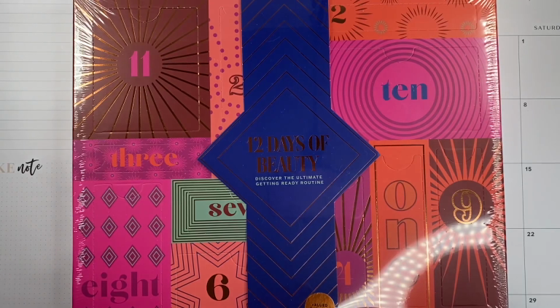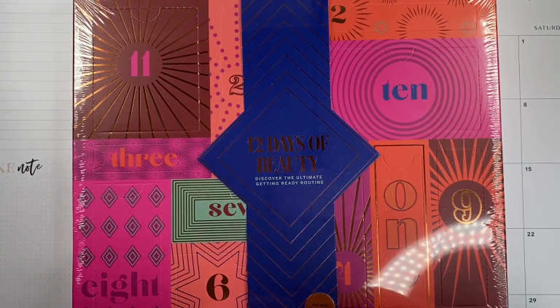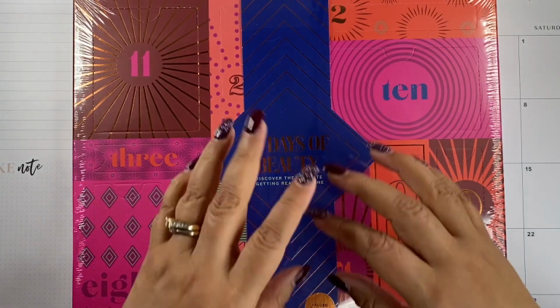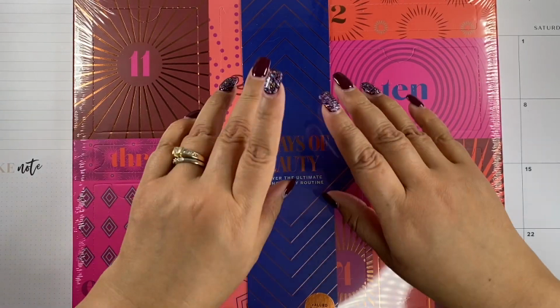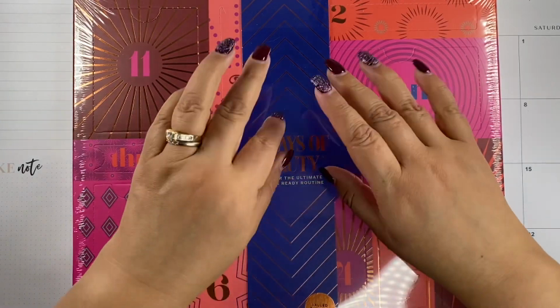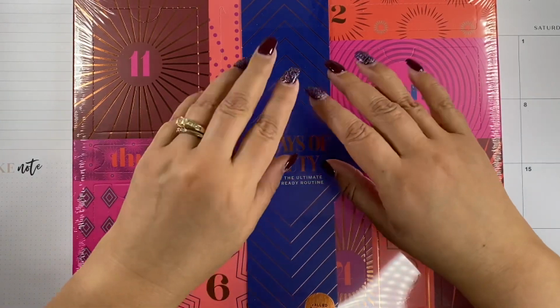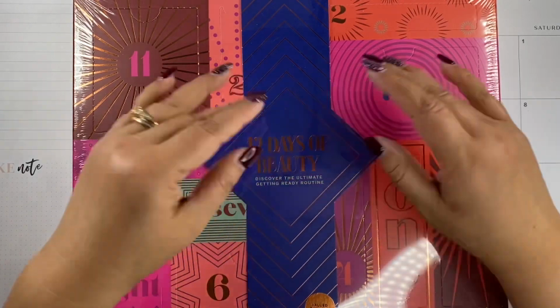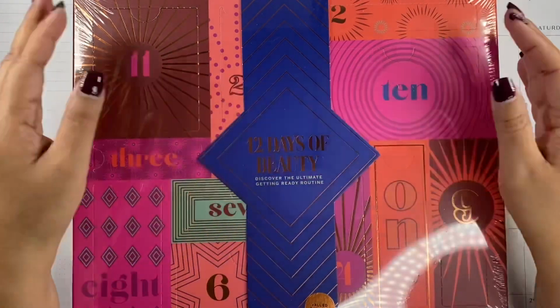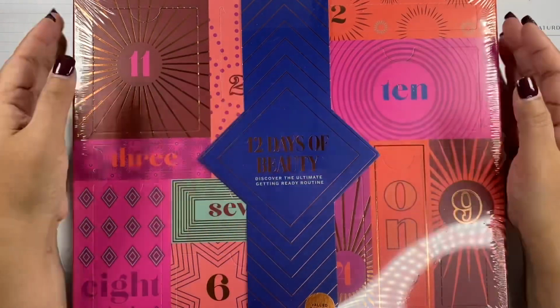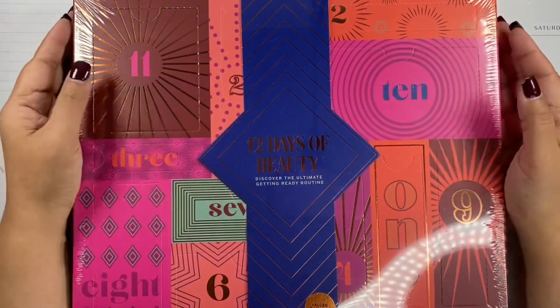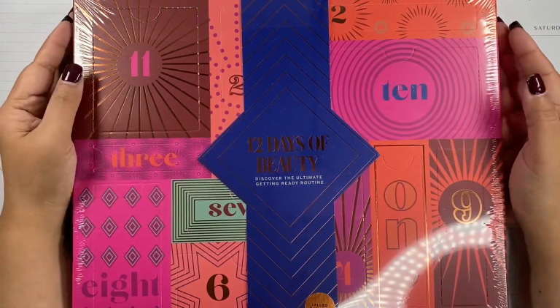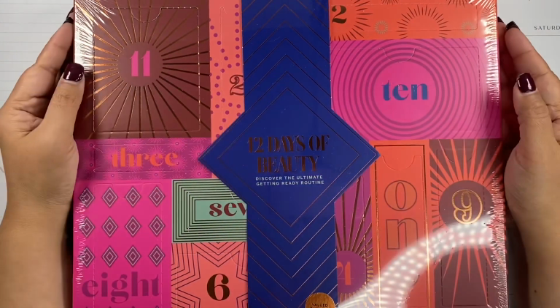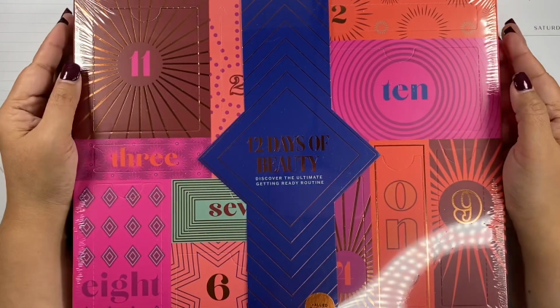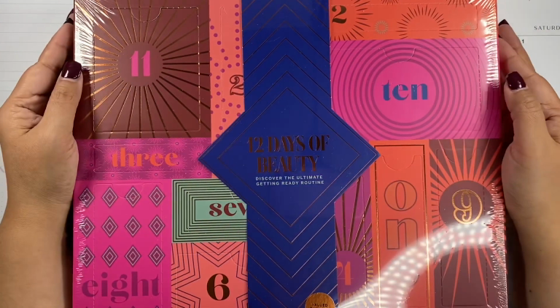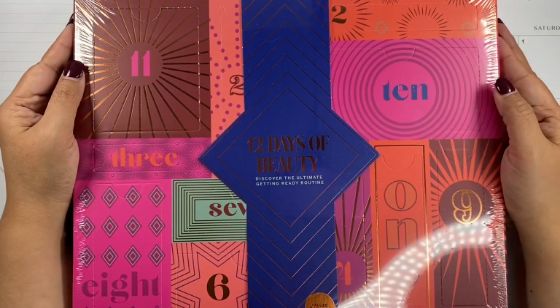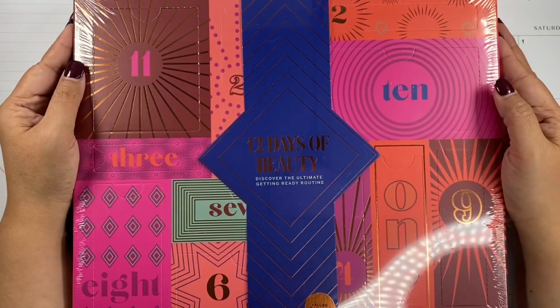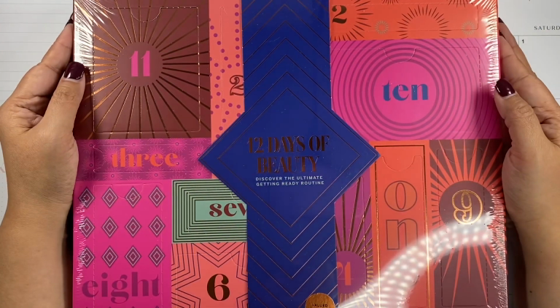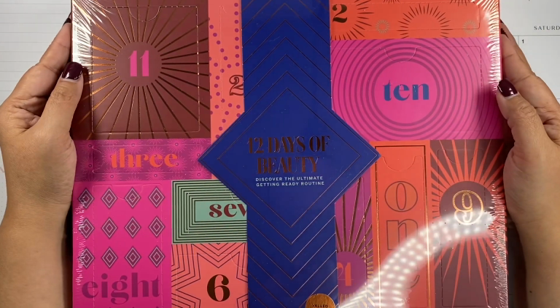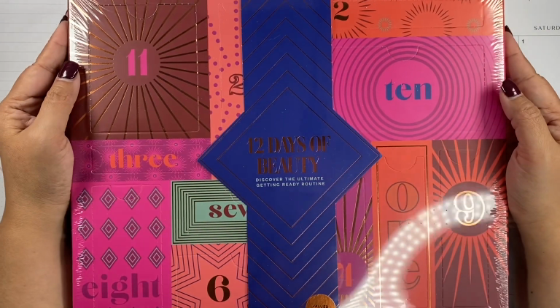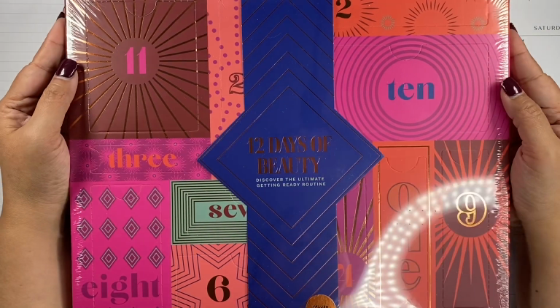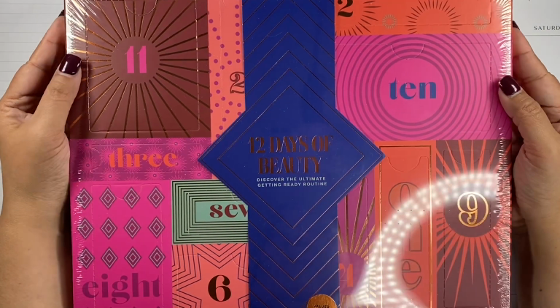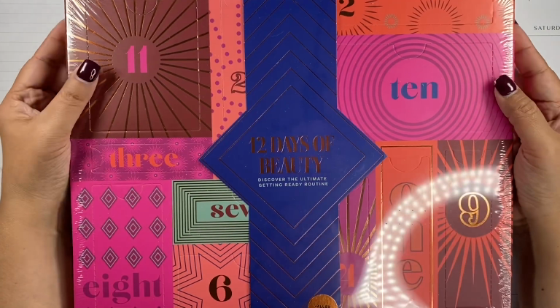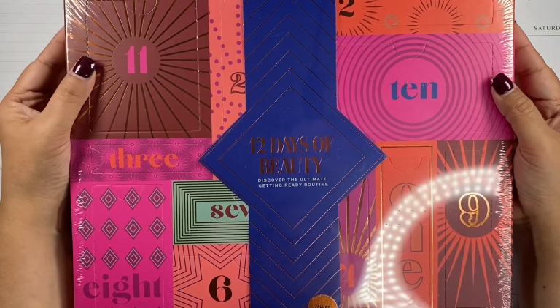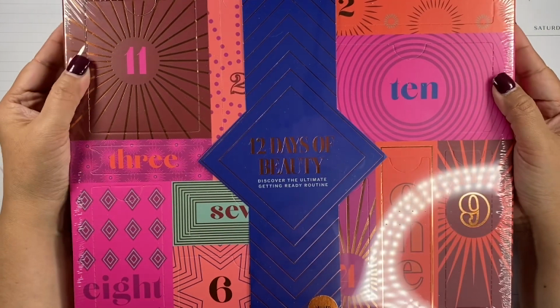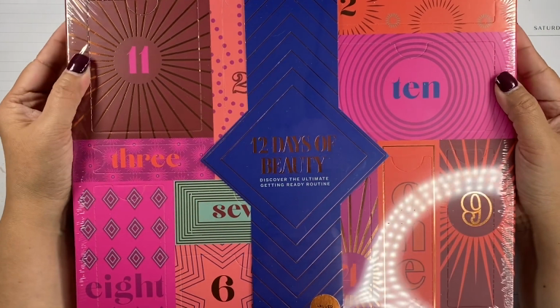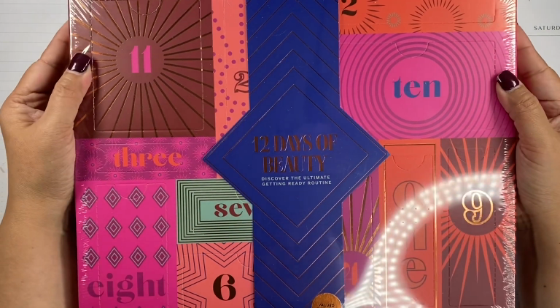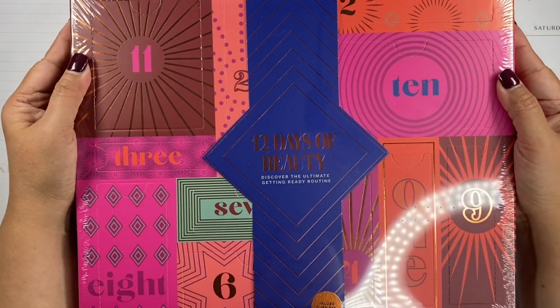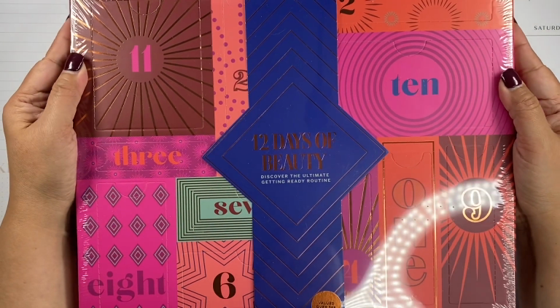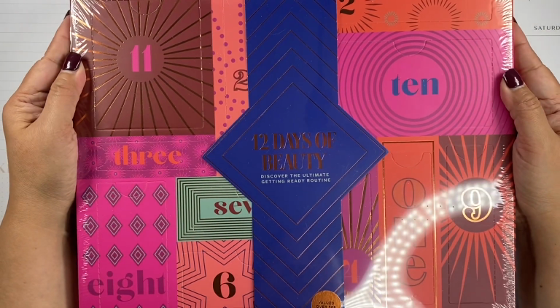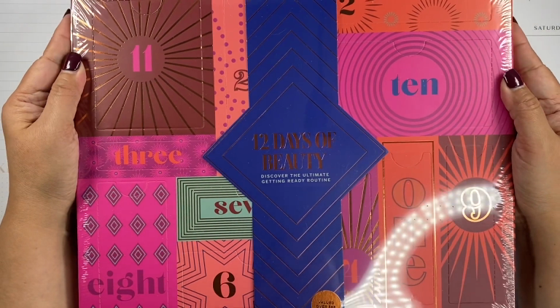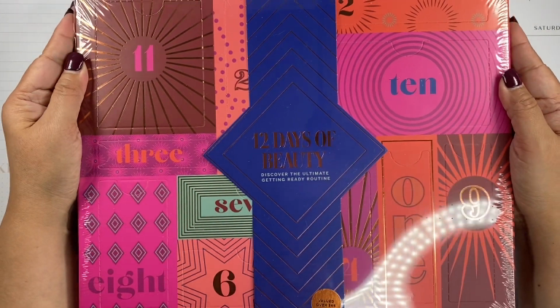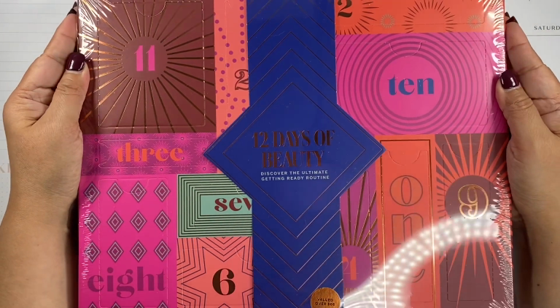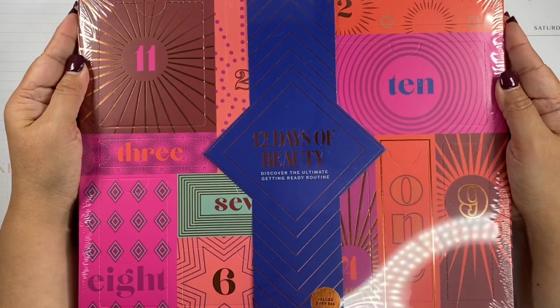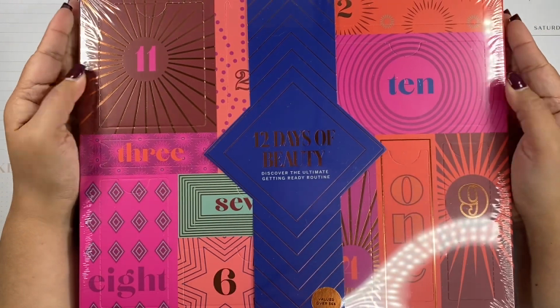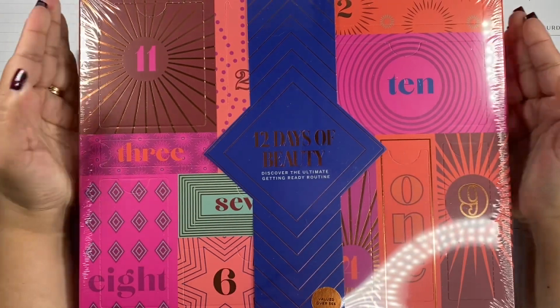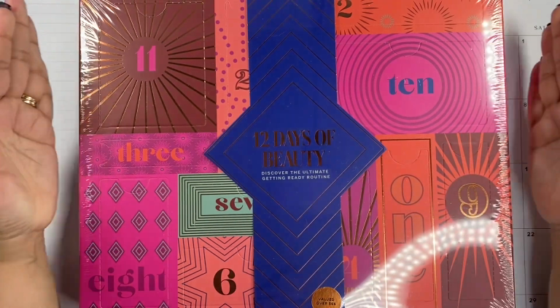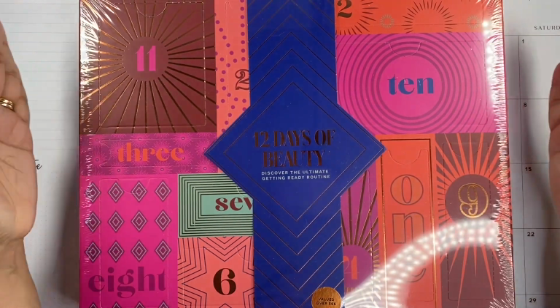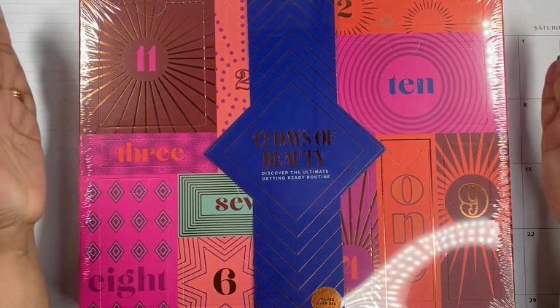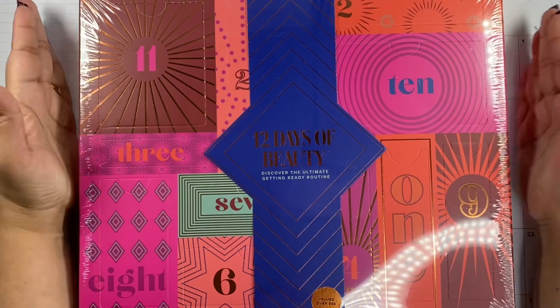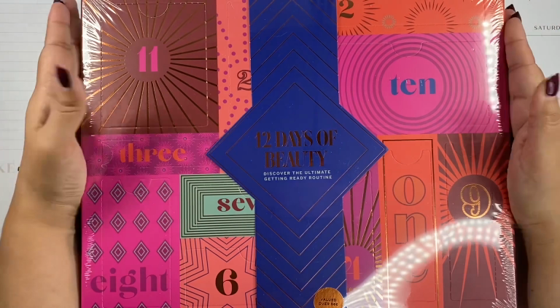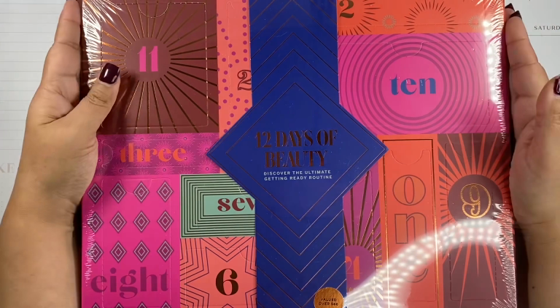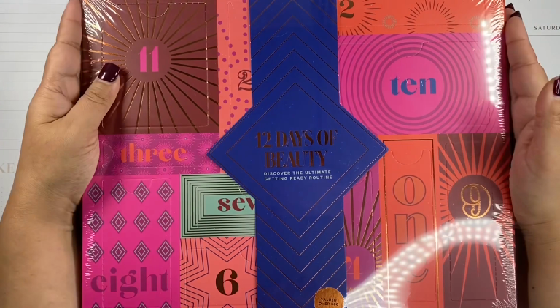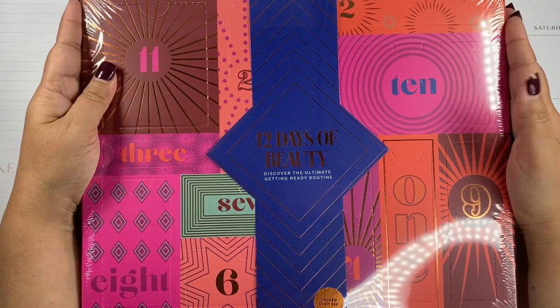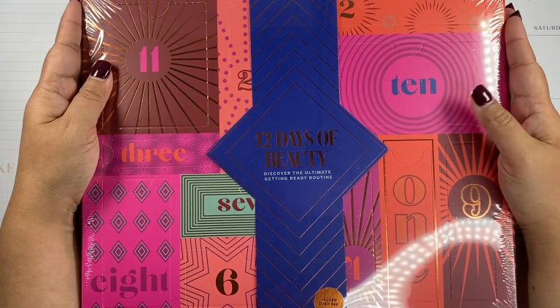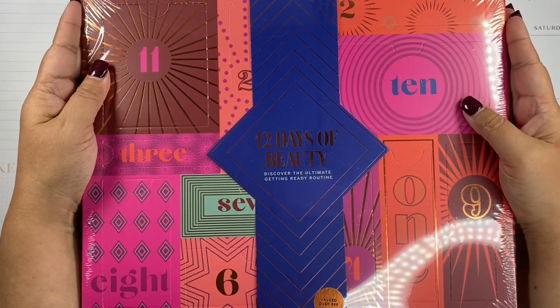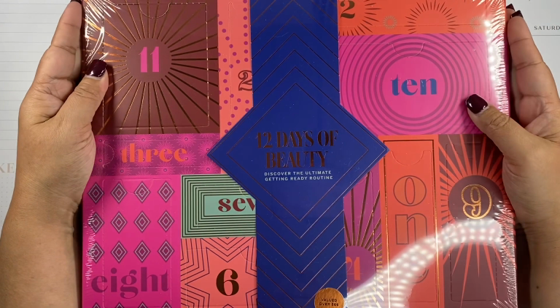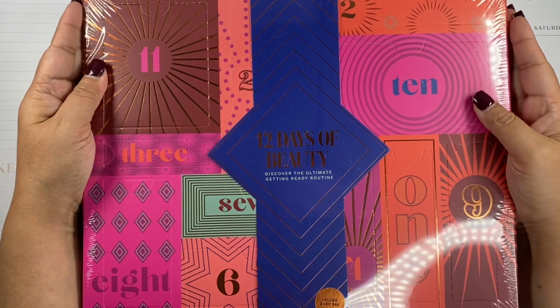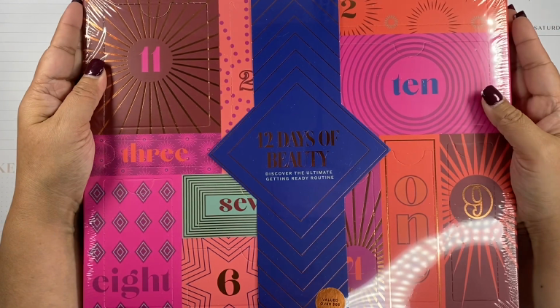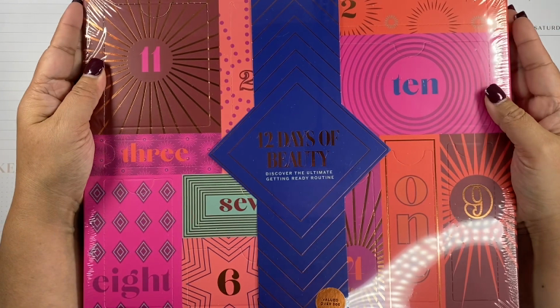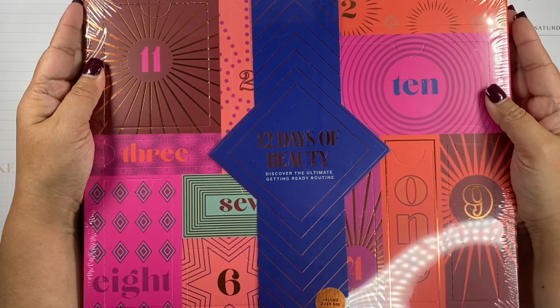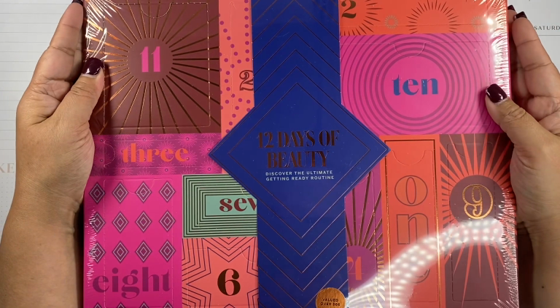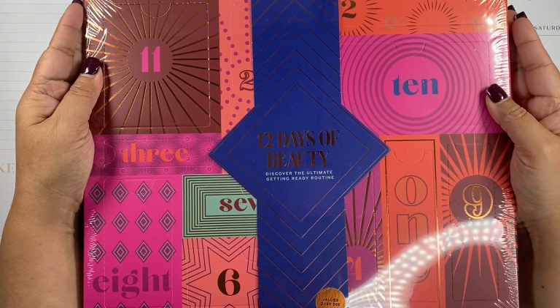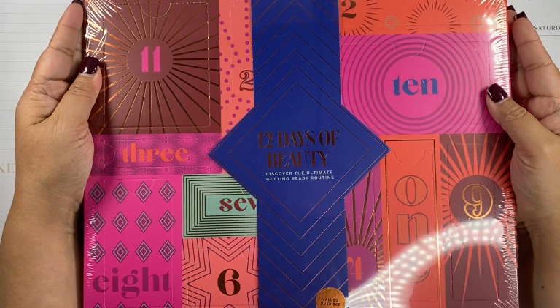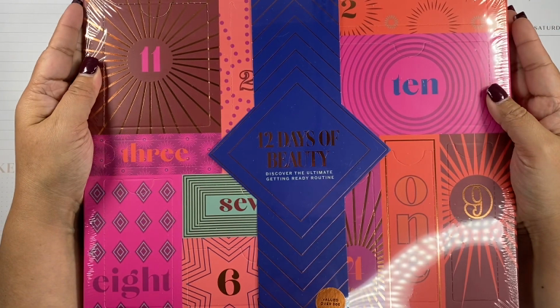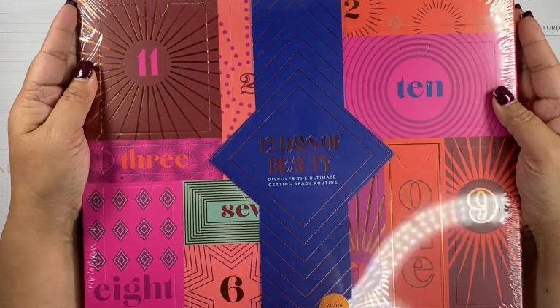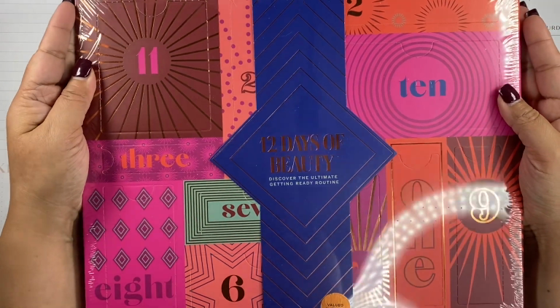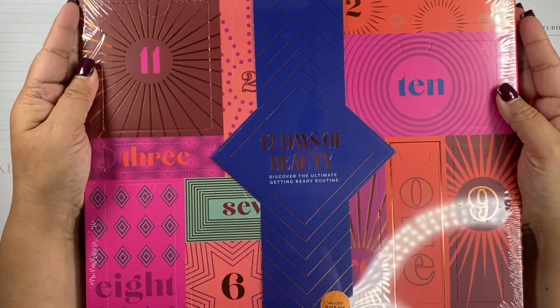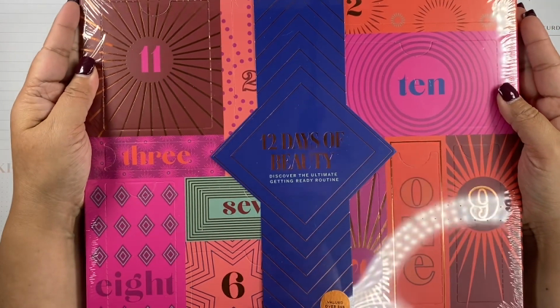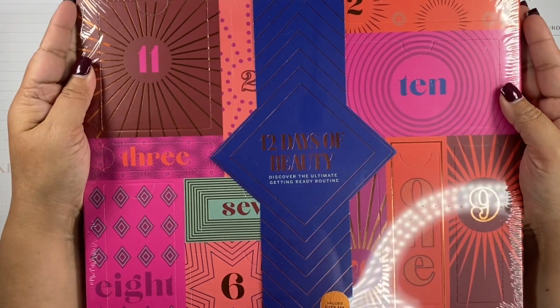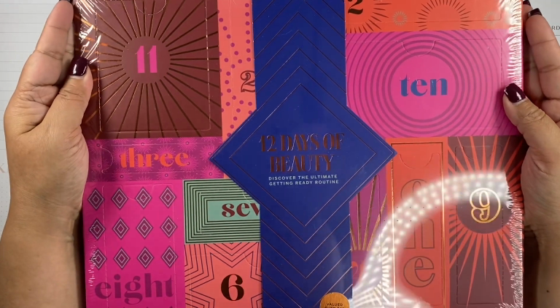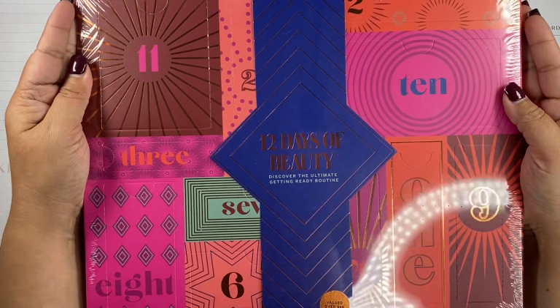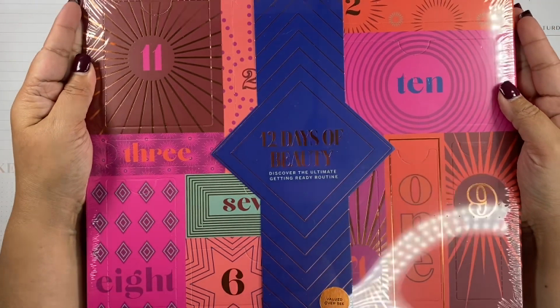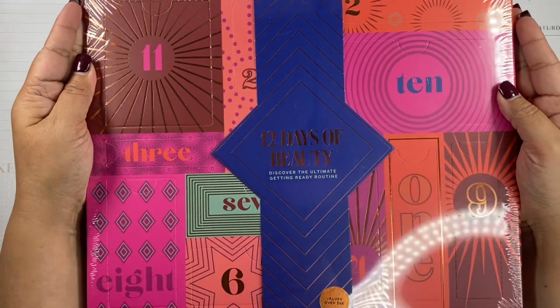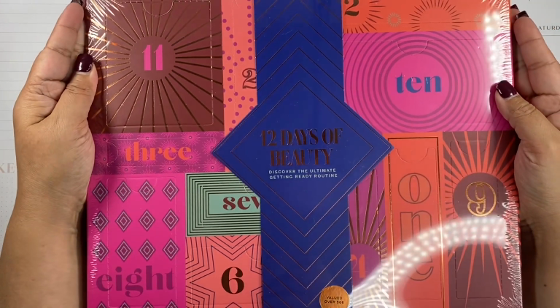Hey there planners, welcome back to my channel. My name is Mimi. Today we have an advent calendar for Planmas.